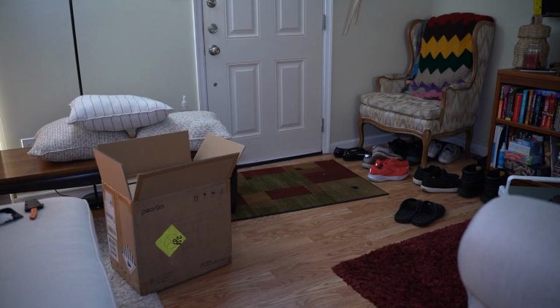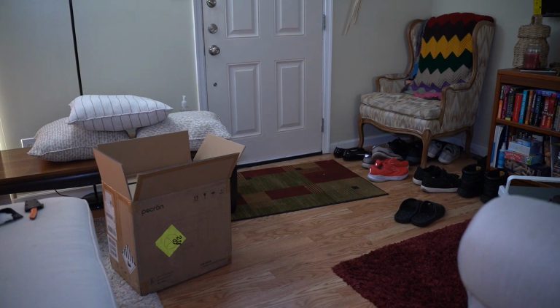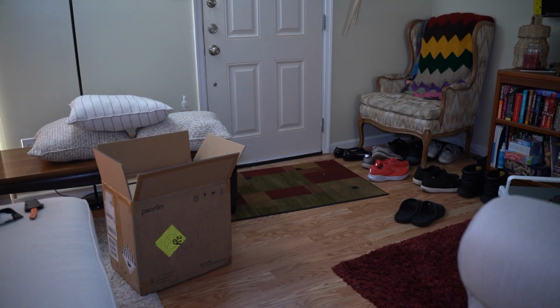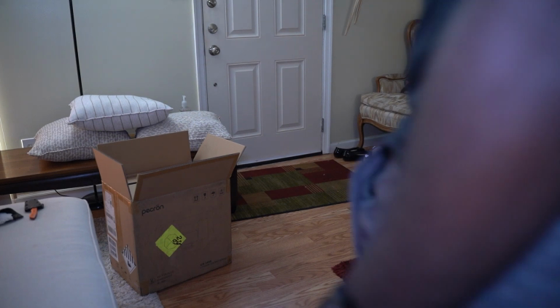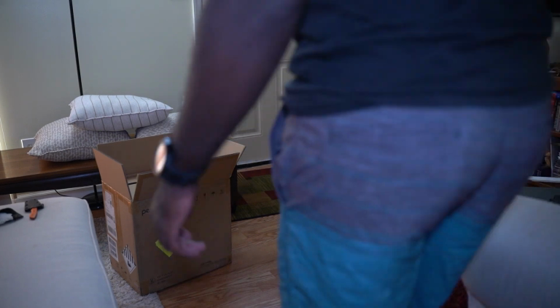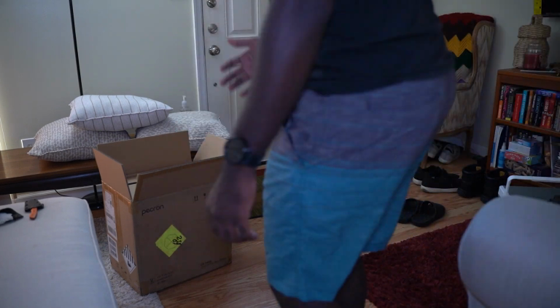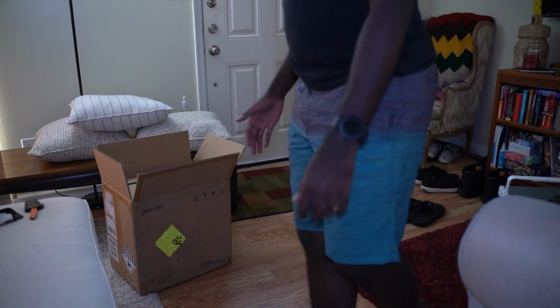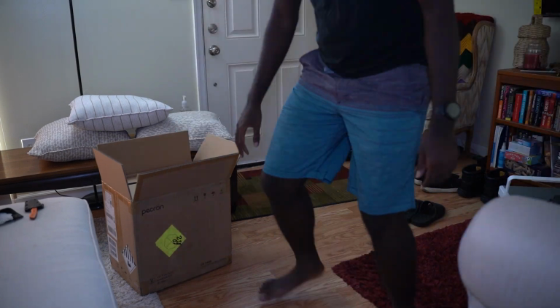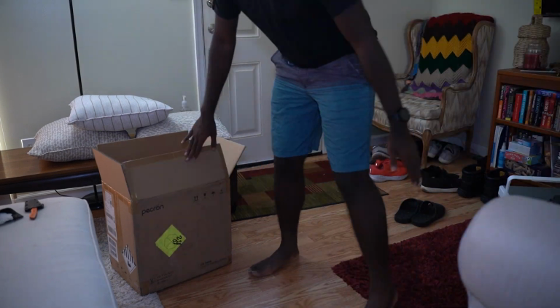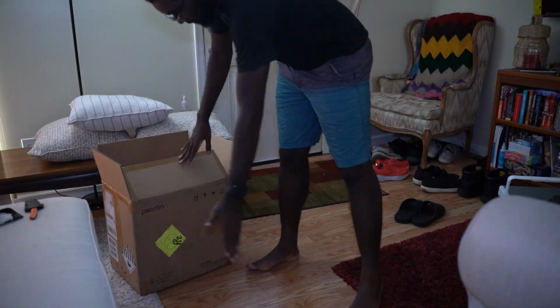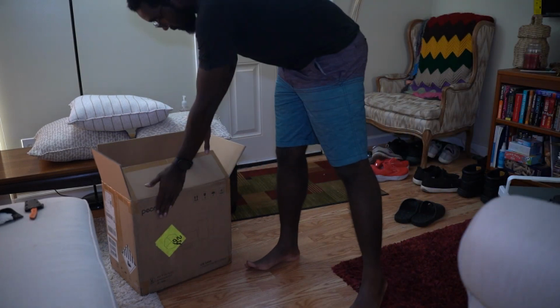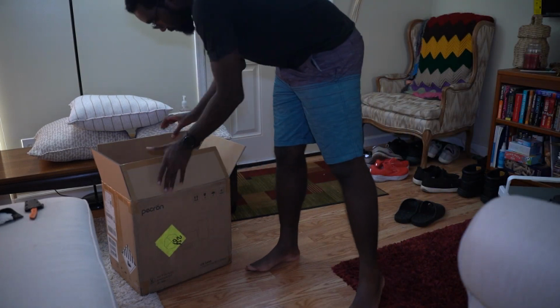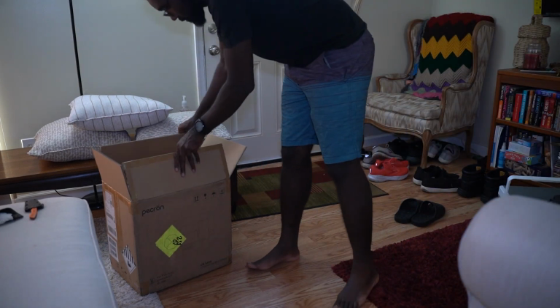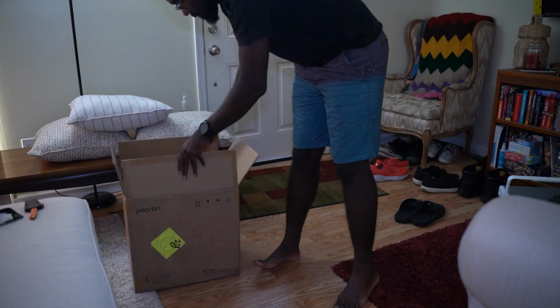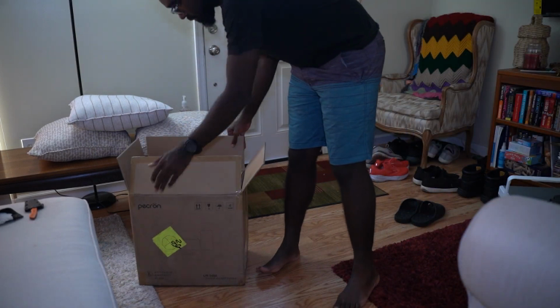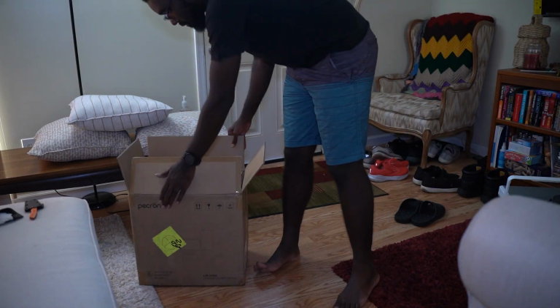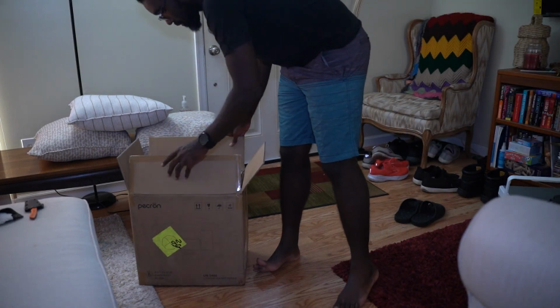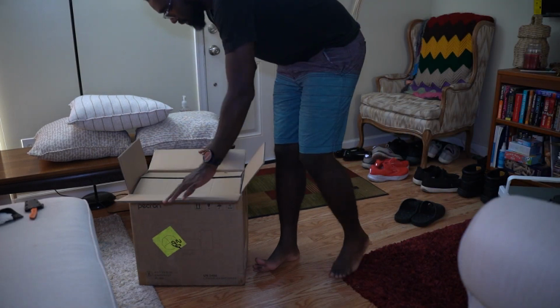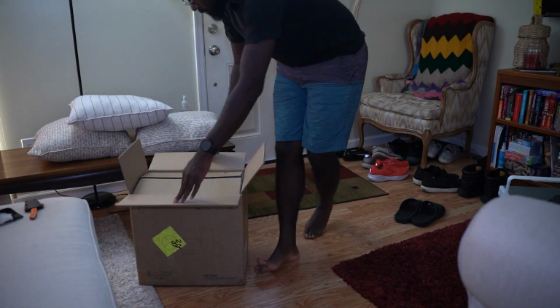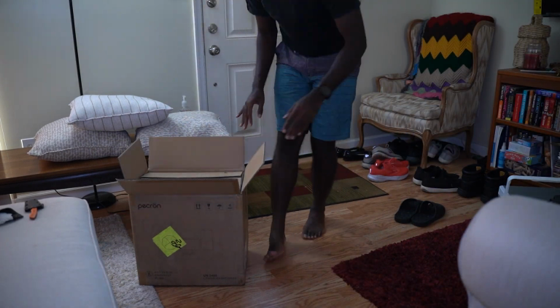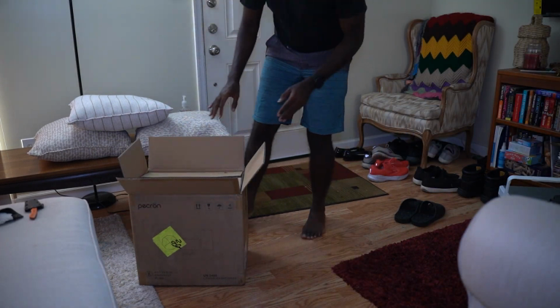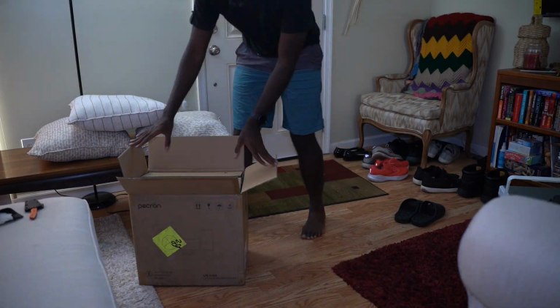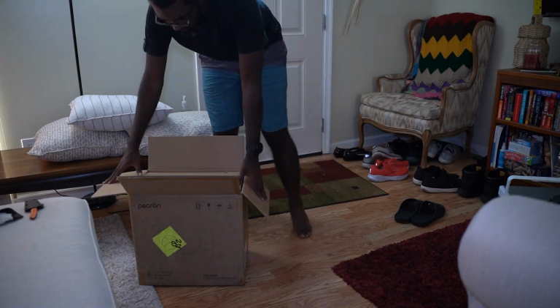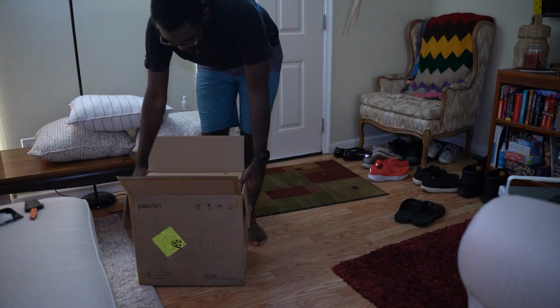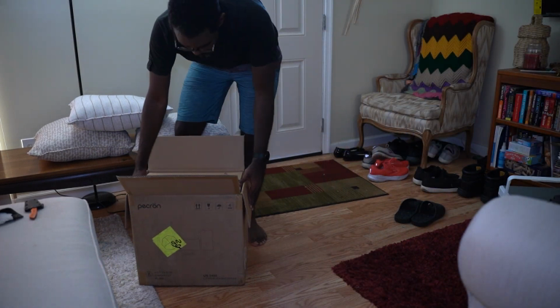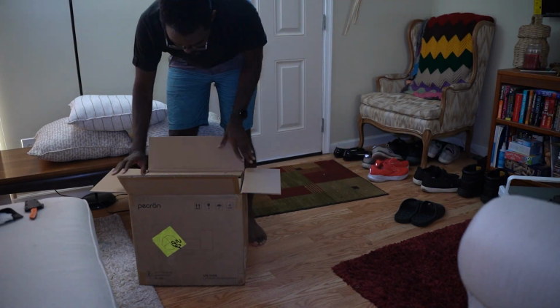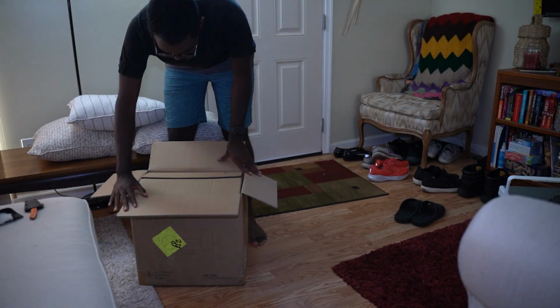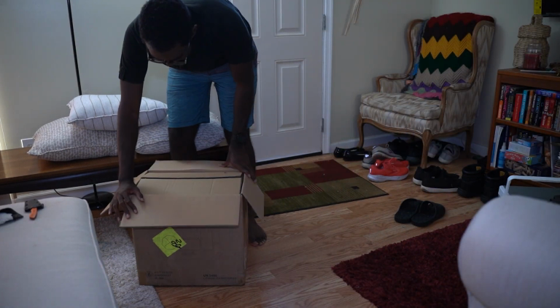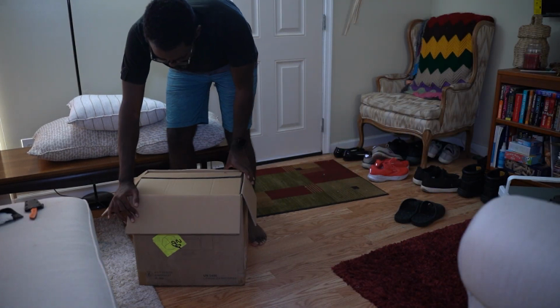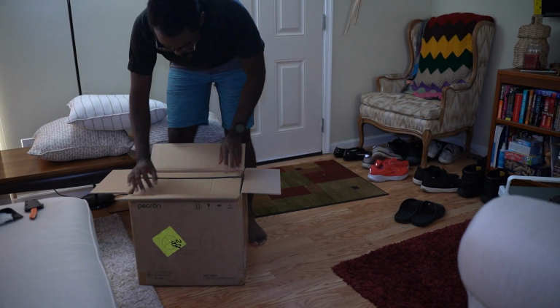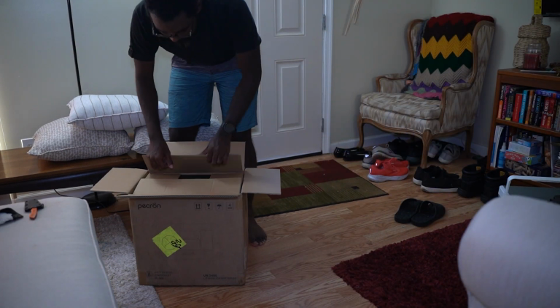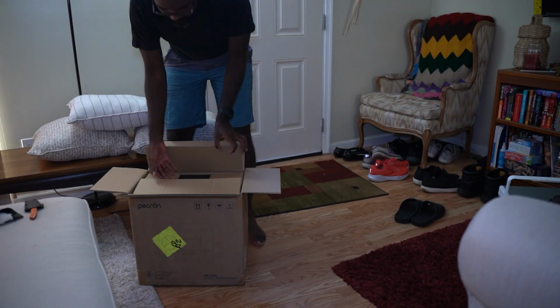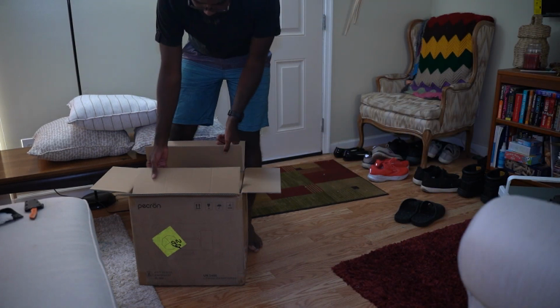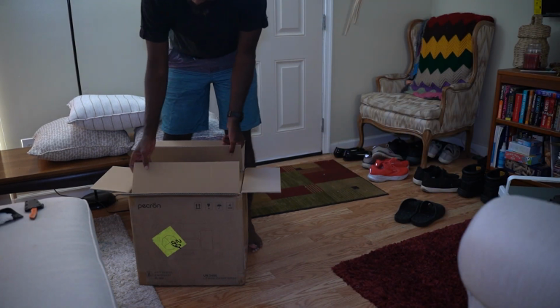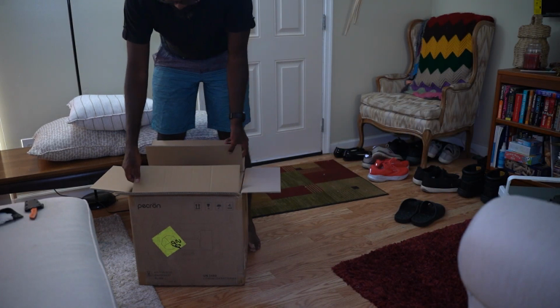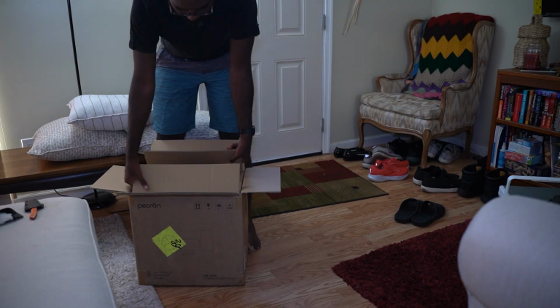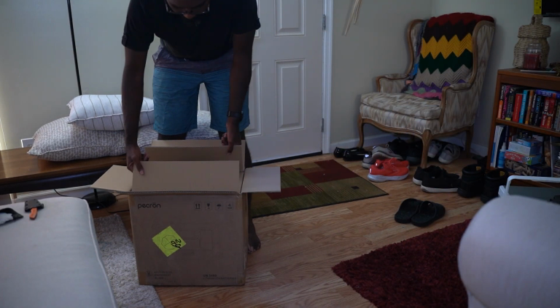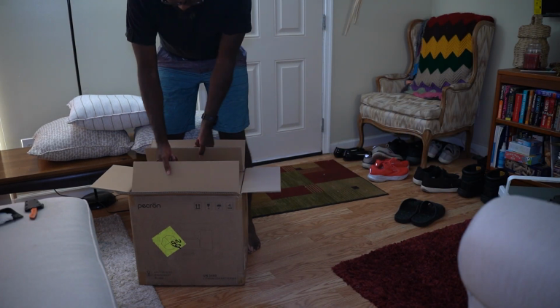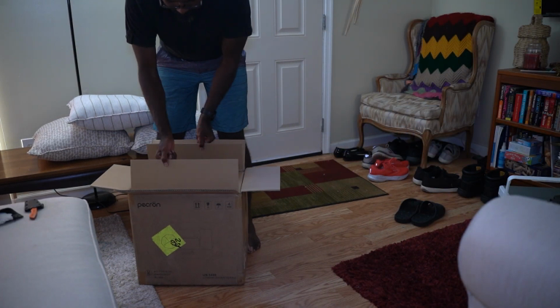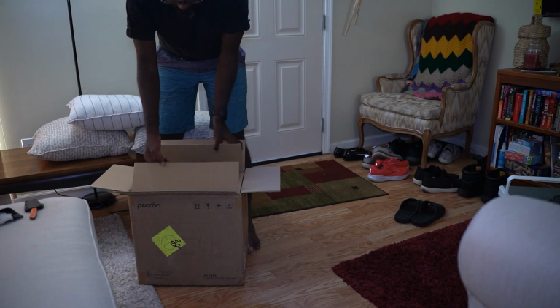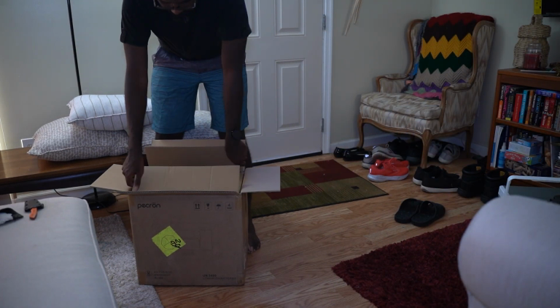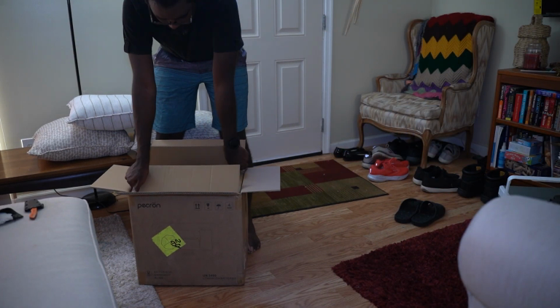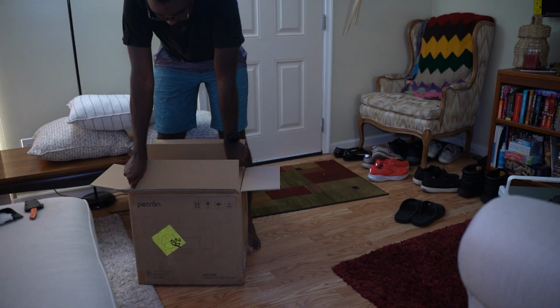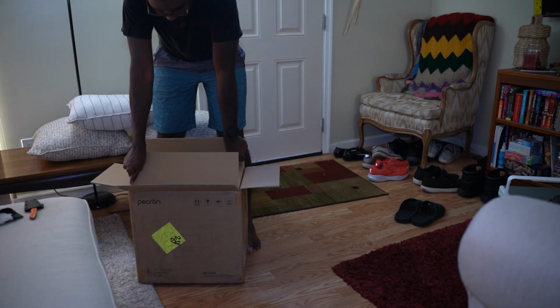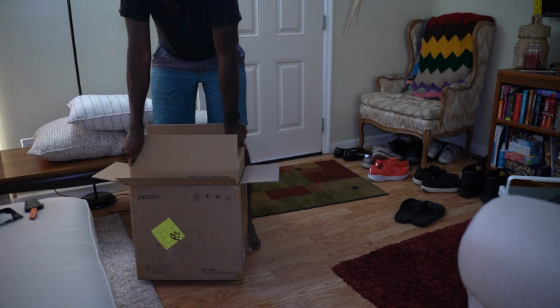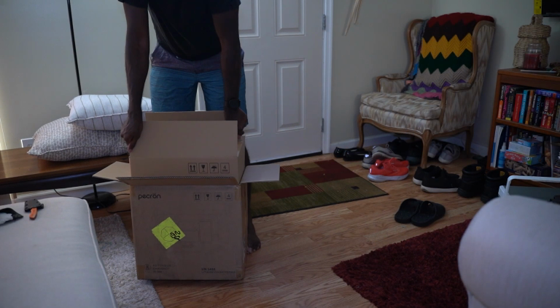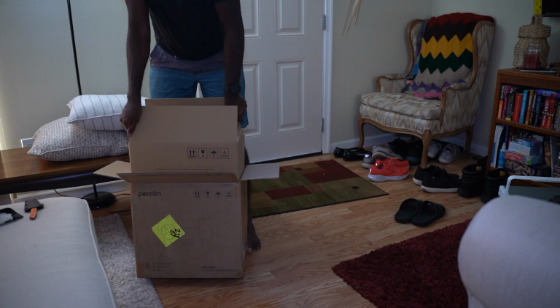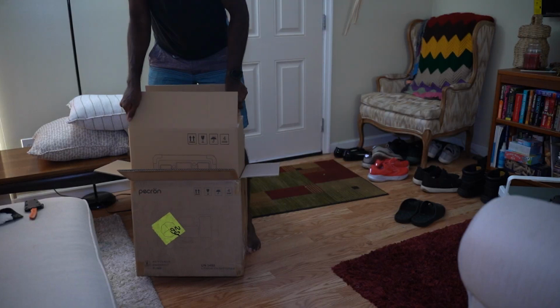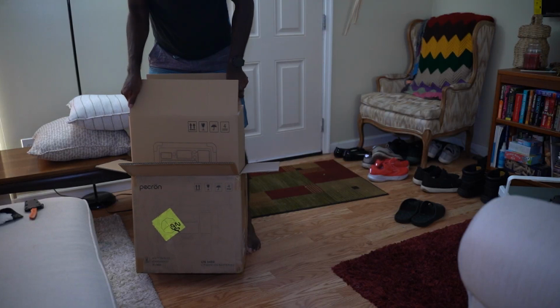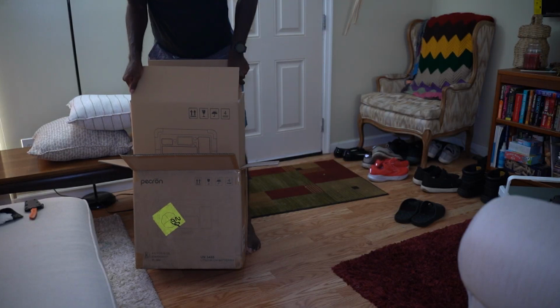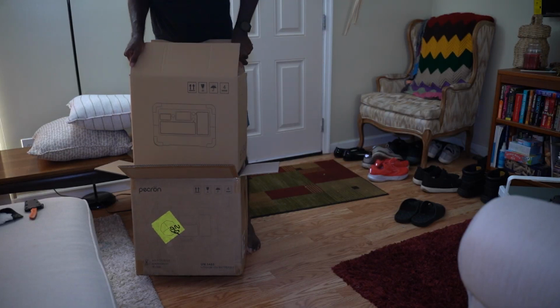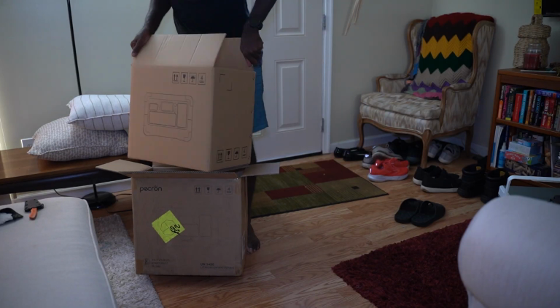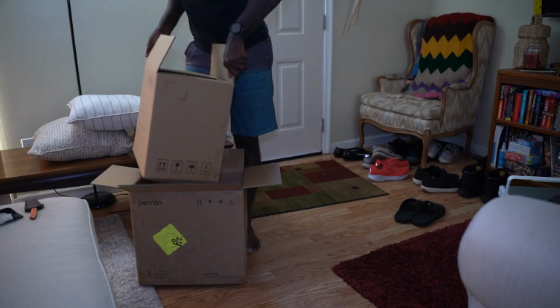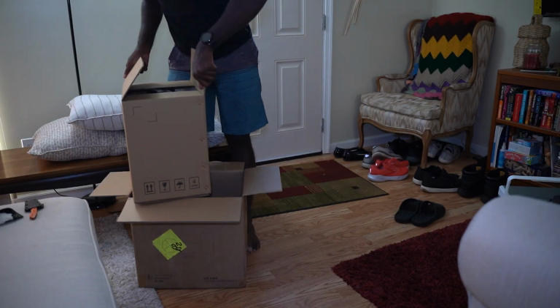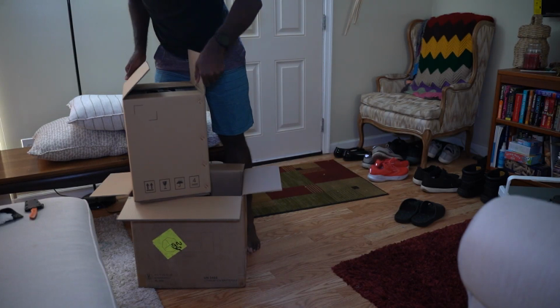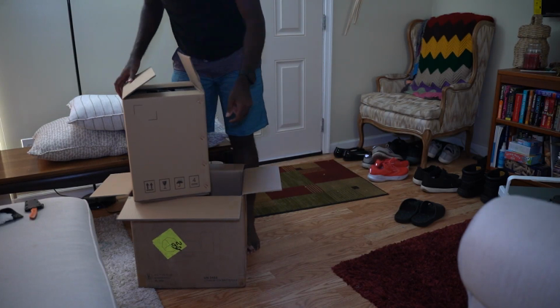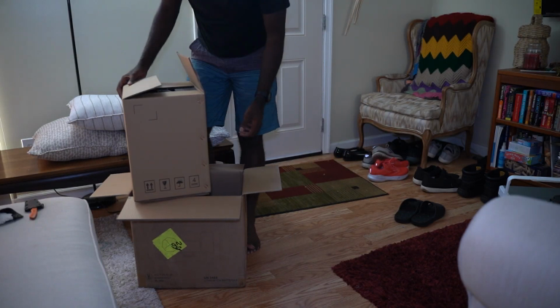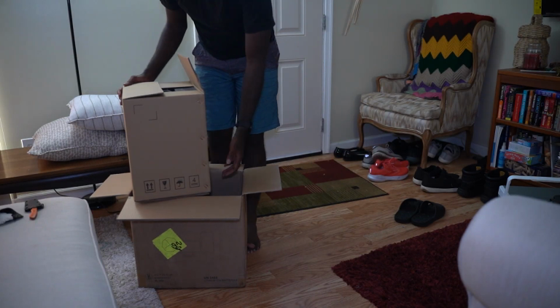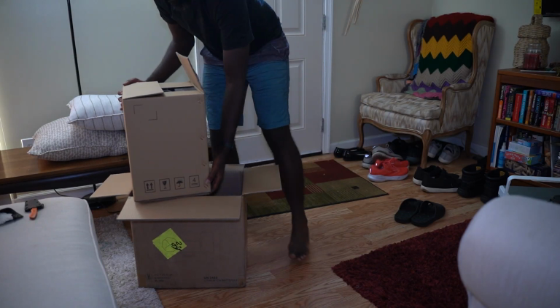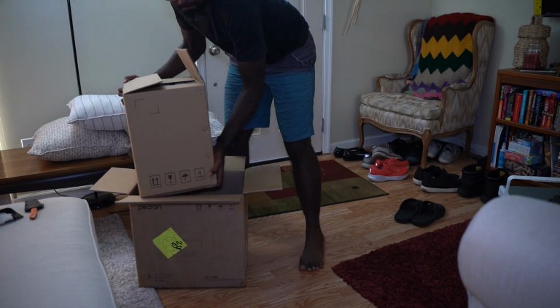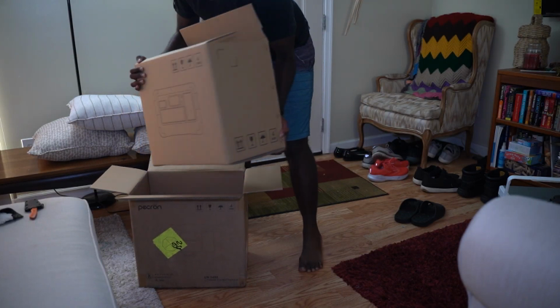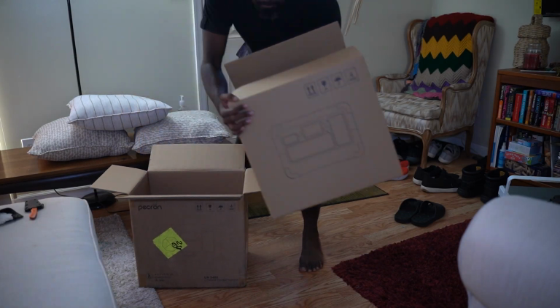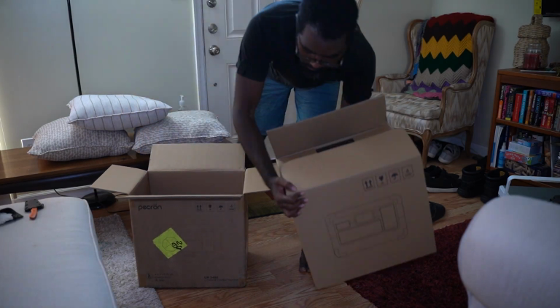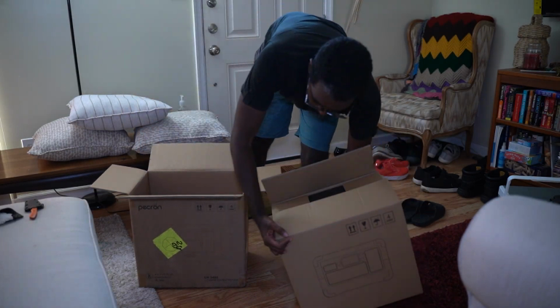Hello and welcome to the channel. Today I will be unboxing and reviewing the Pekron E1000 LFP.